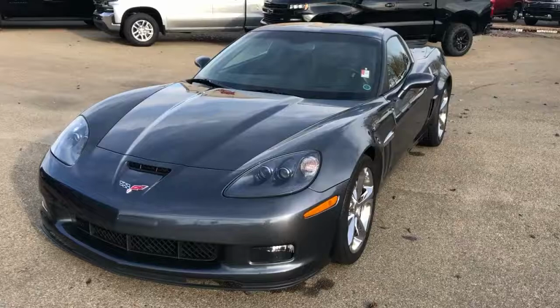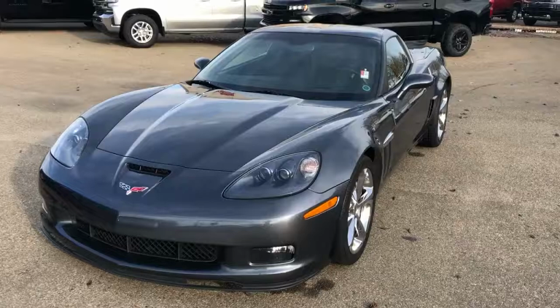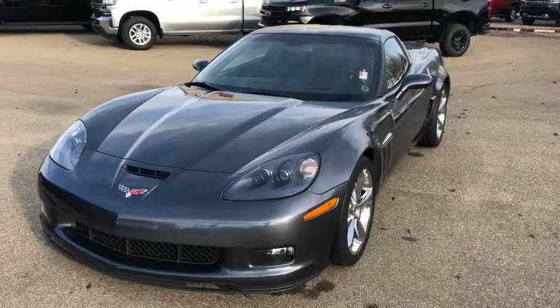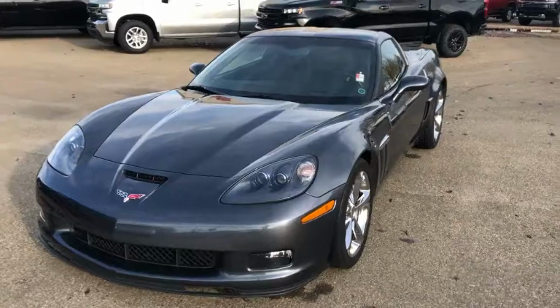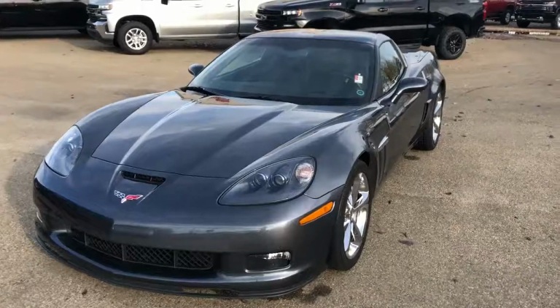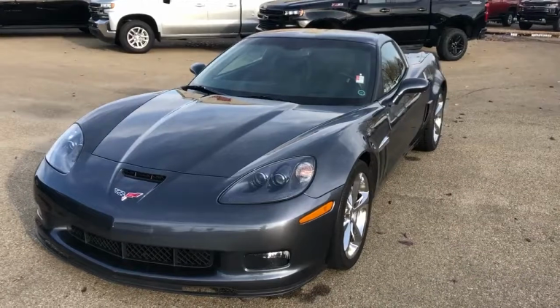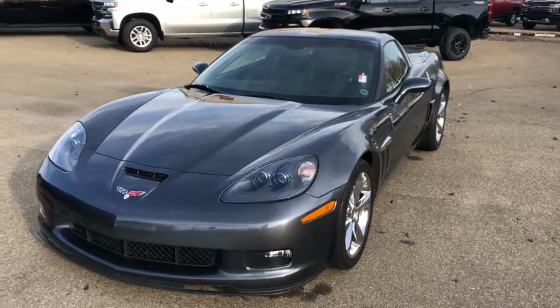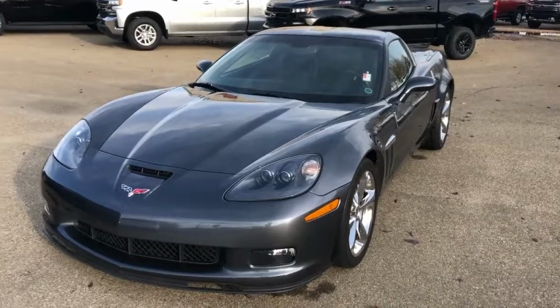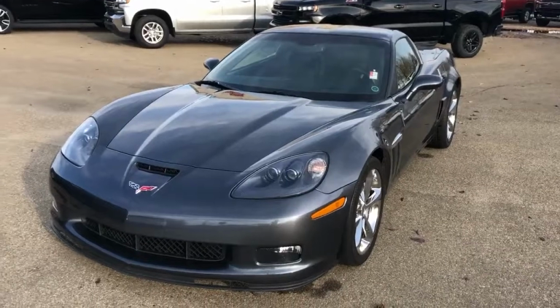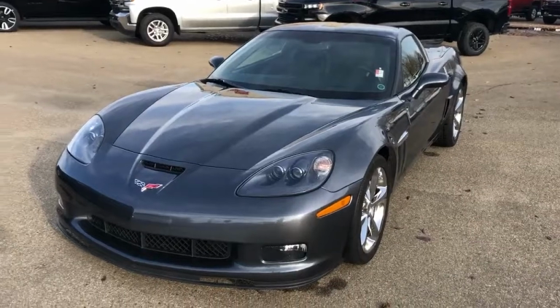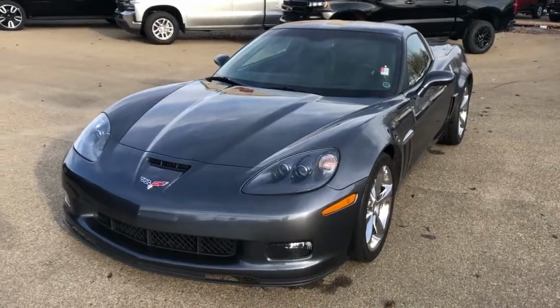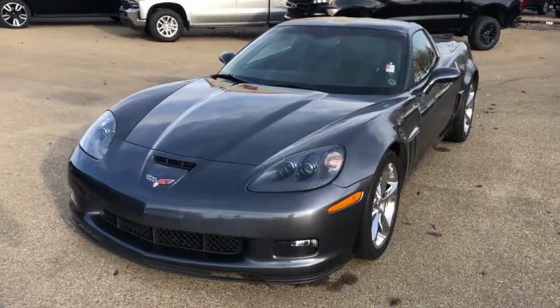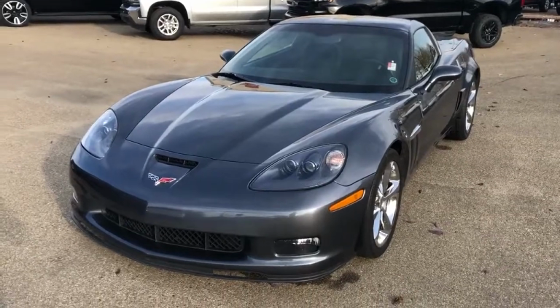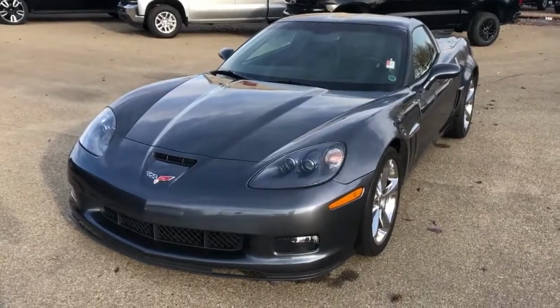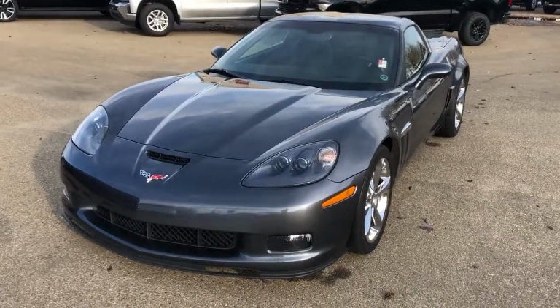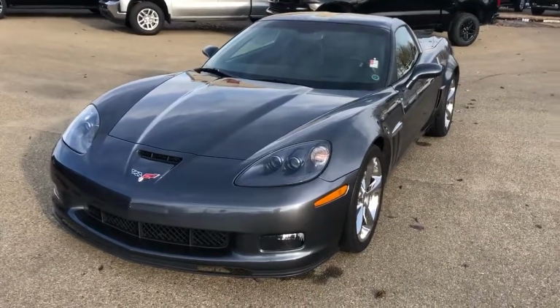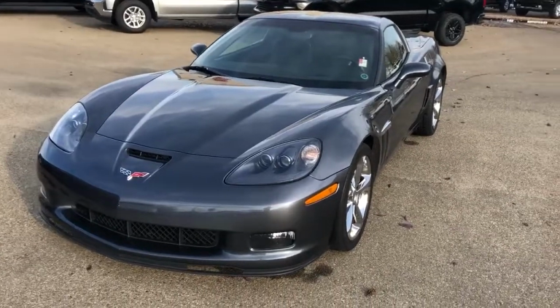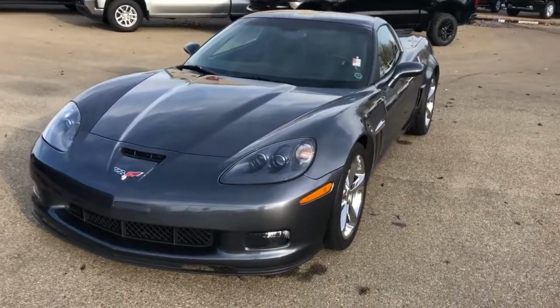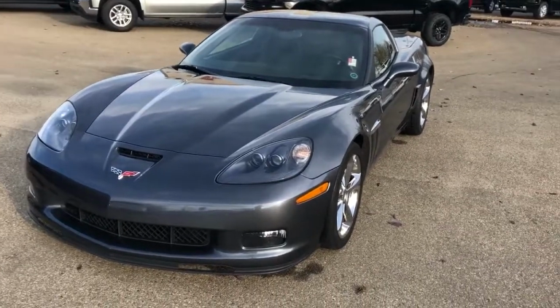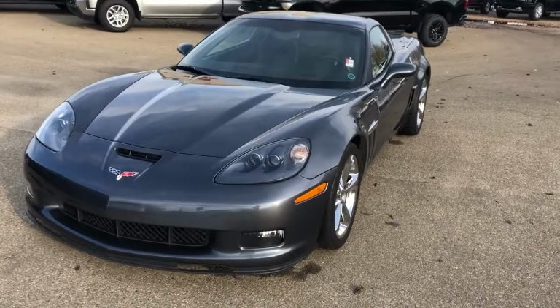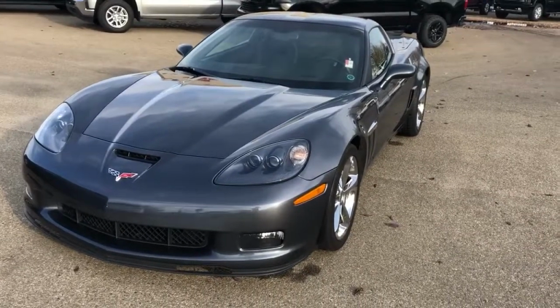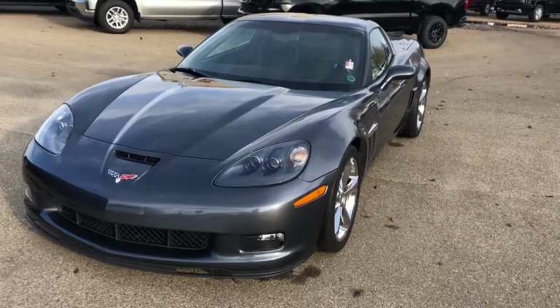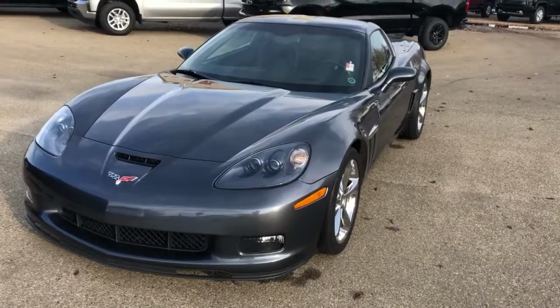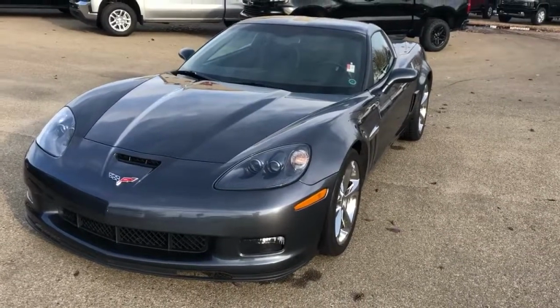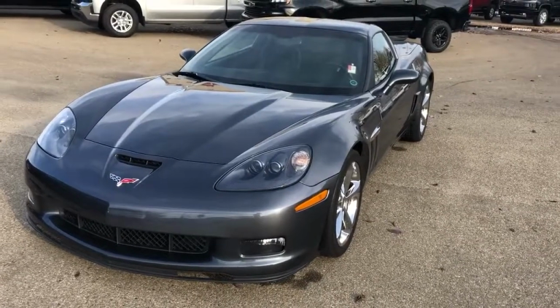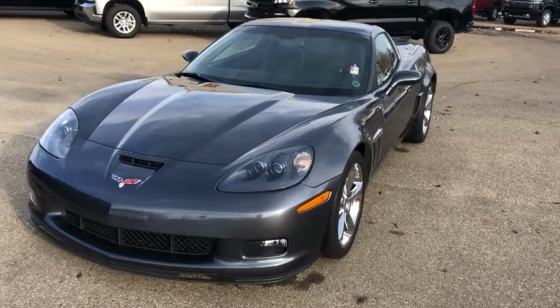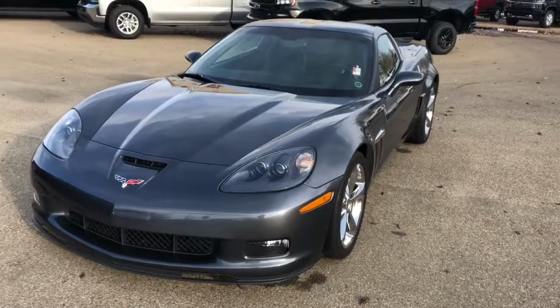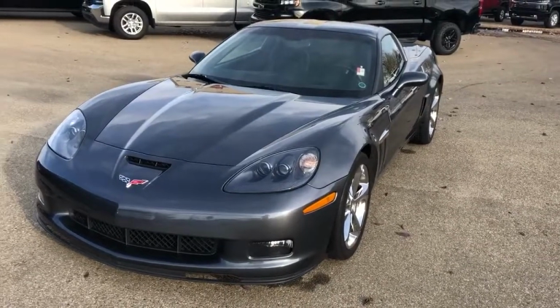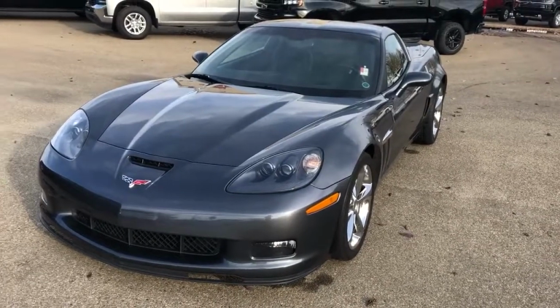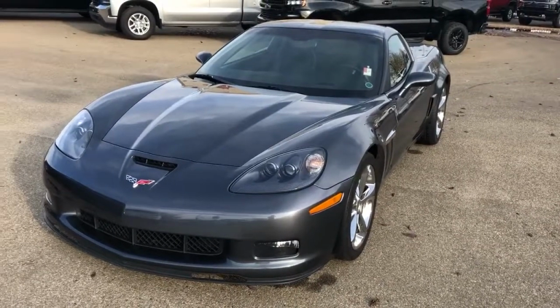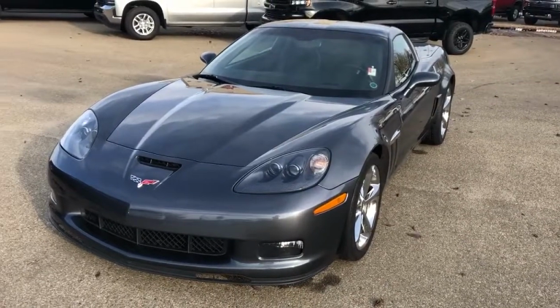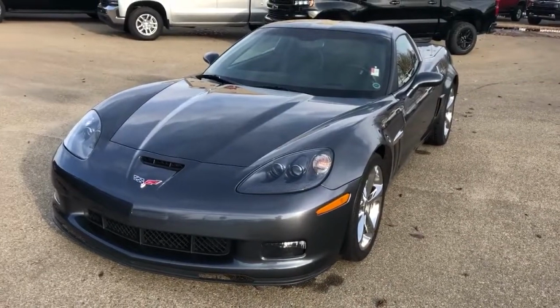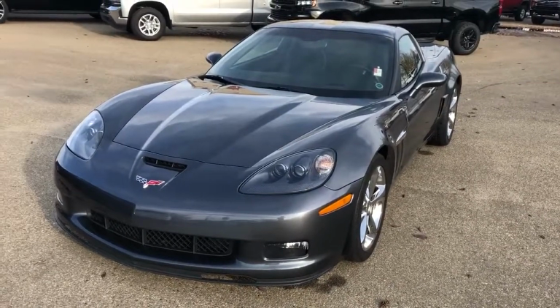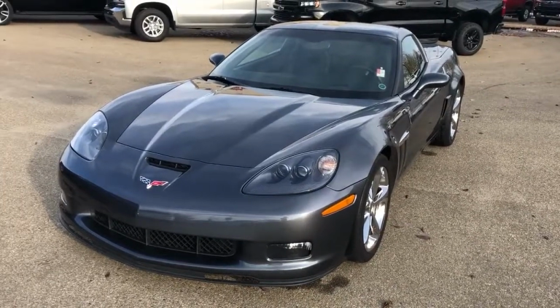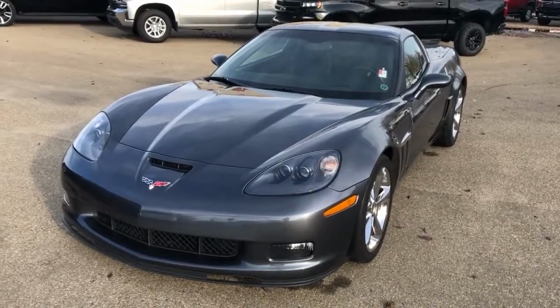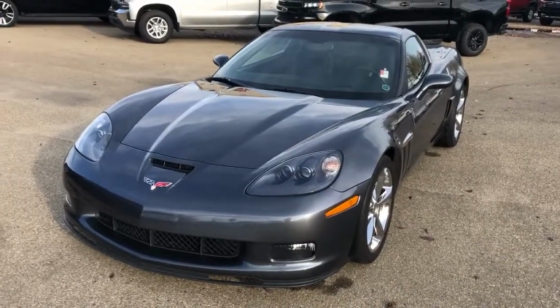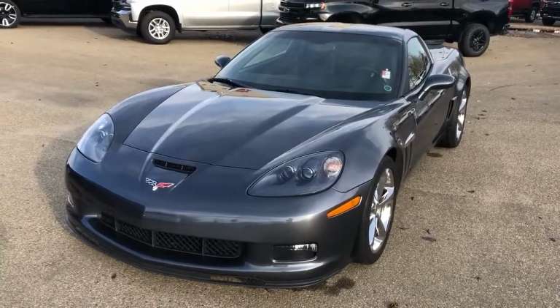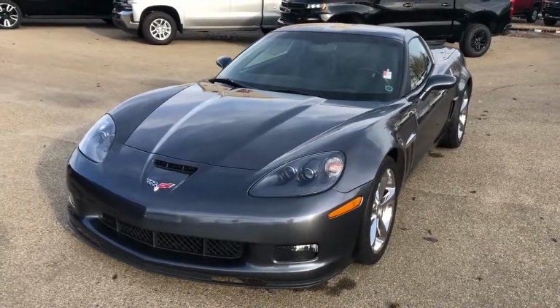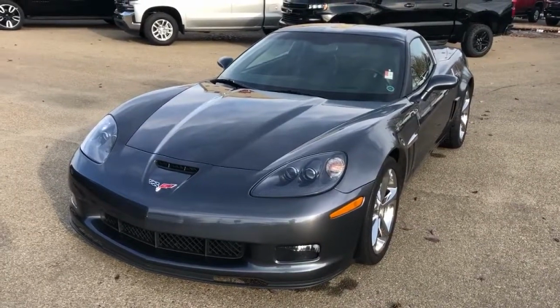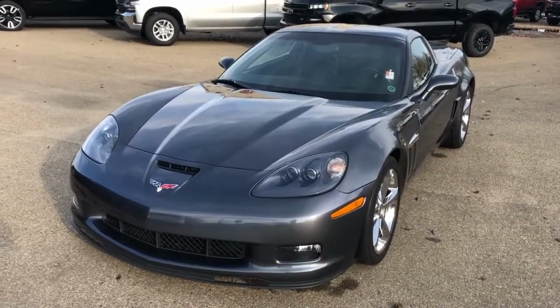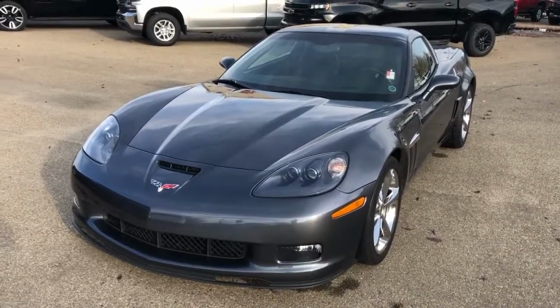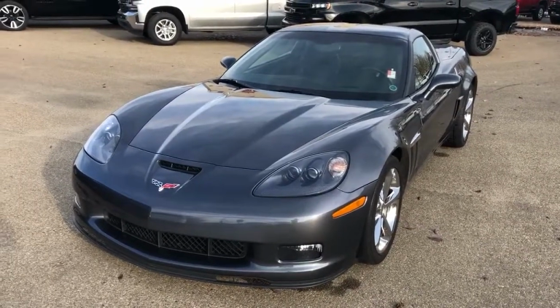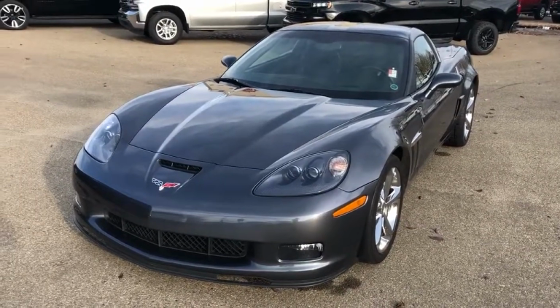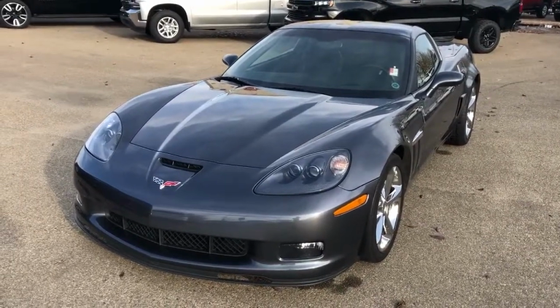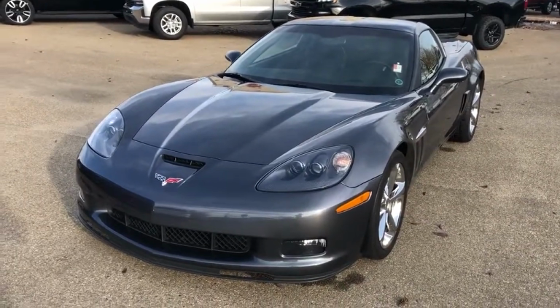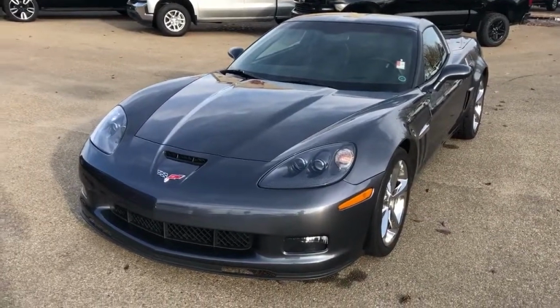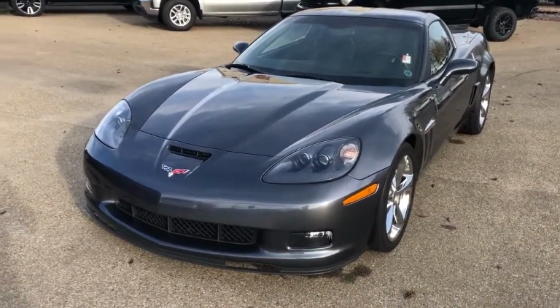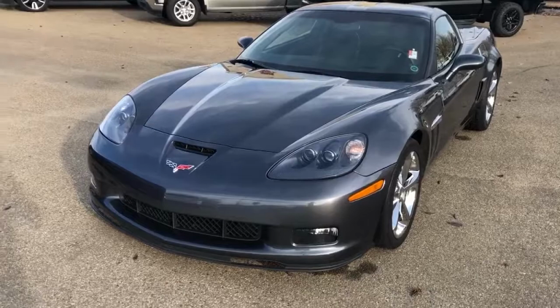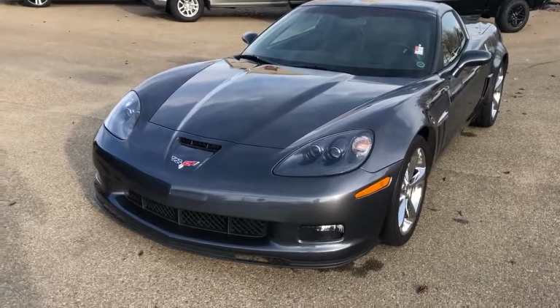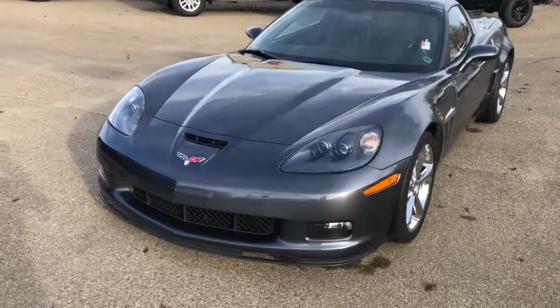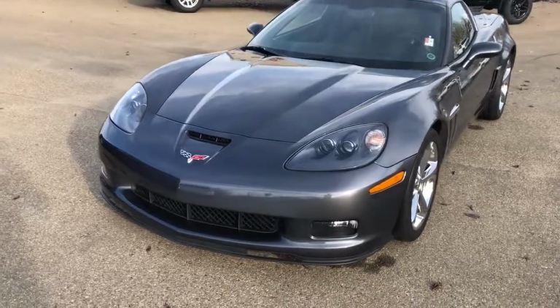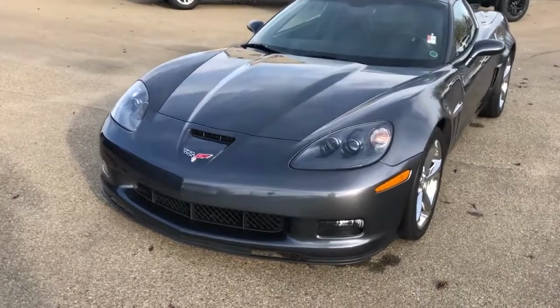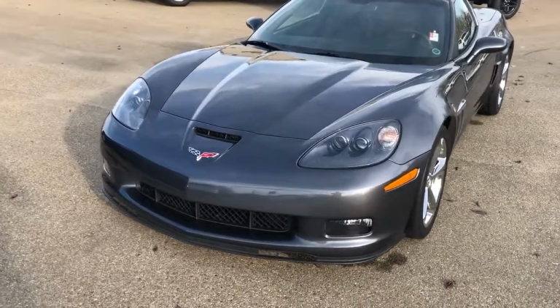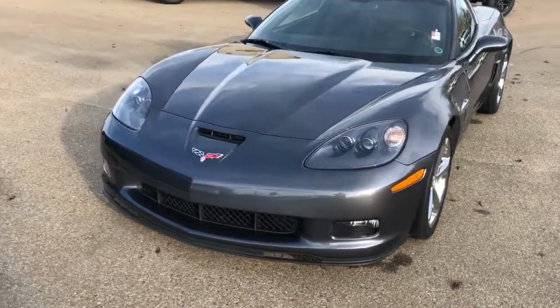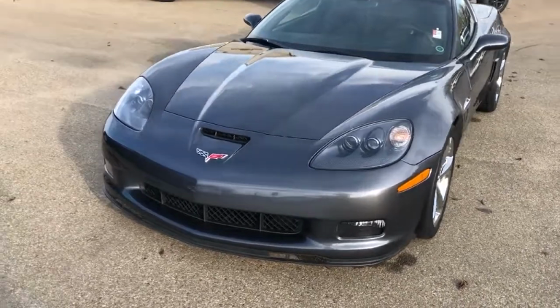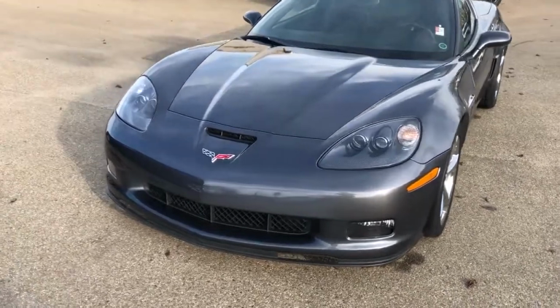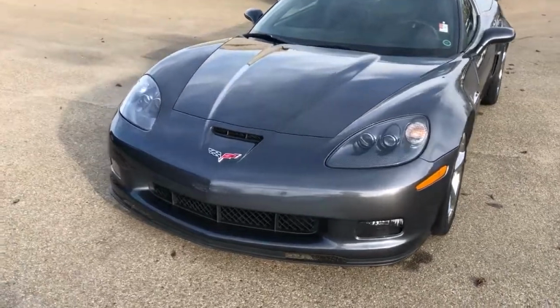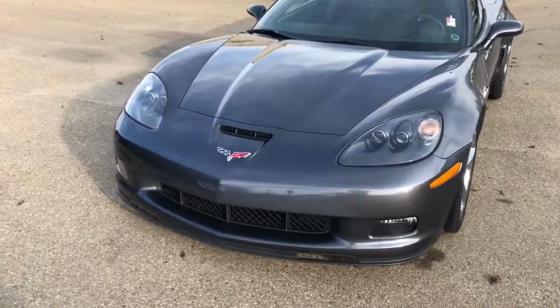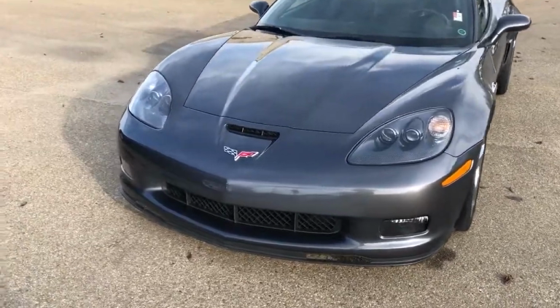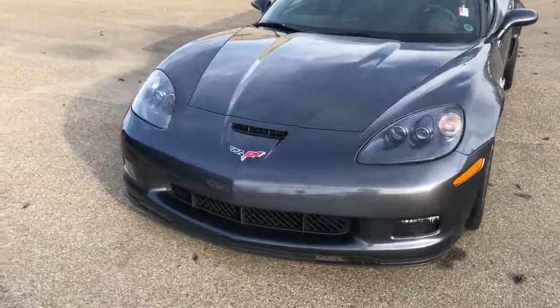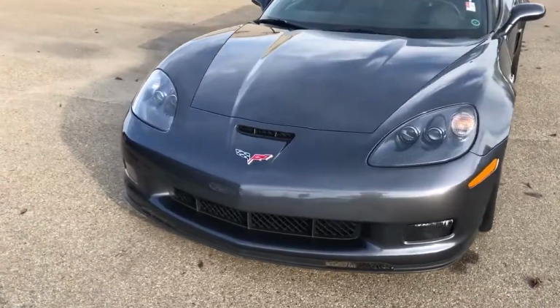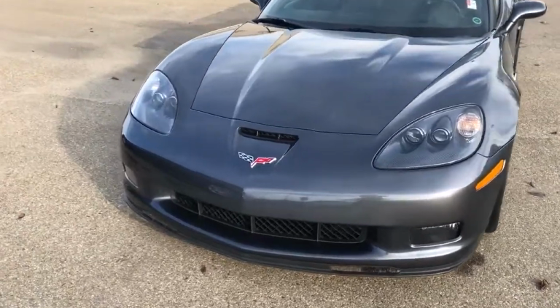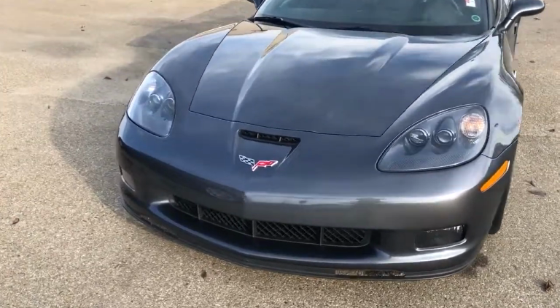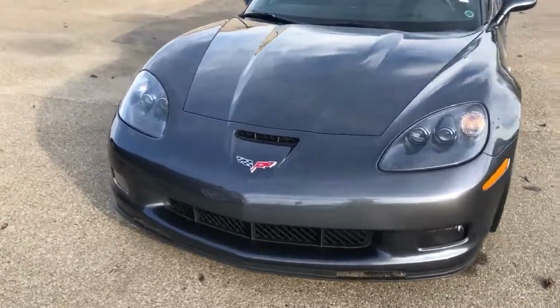Welcome to Westgate Chevrolet. Today I'll be doing a video walk-around of a 2011 Chevrolet Corvette Grand Sport. This one is featured in Brilliant Grey.